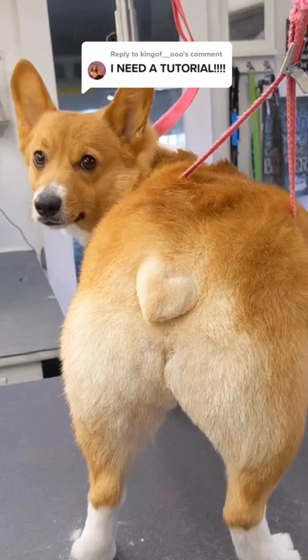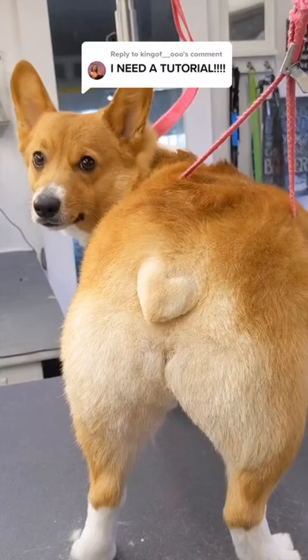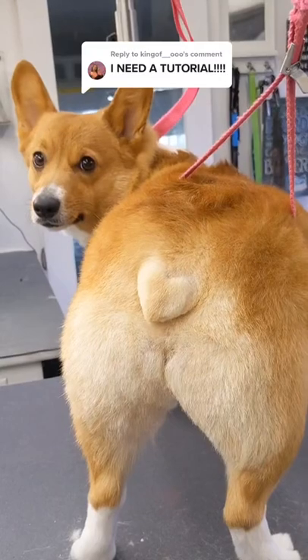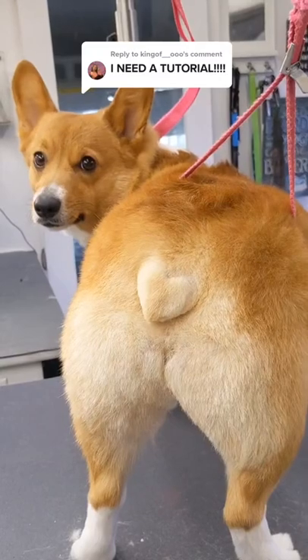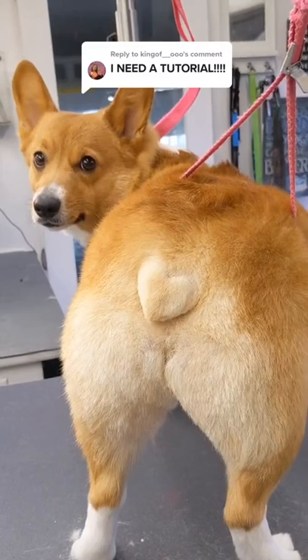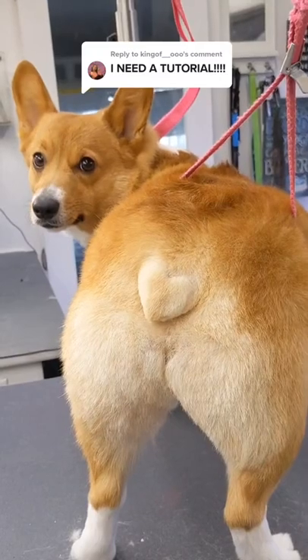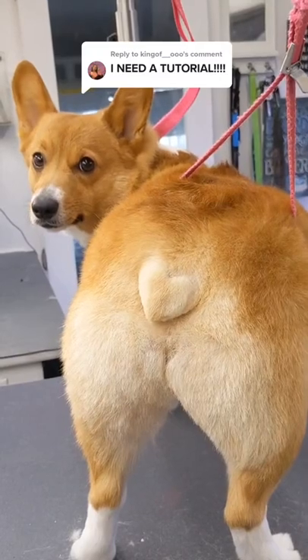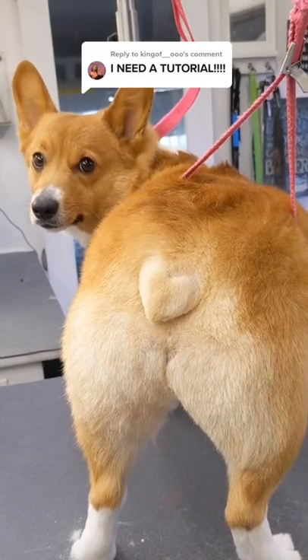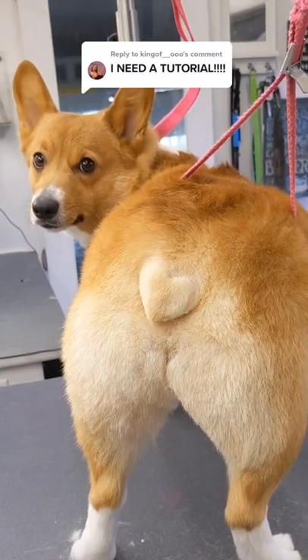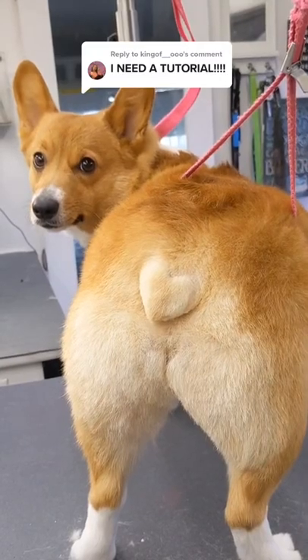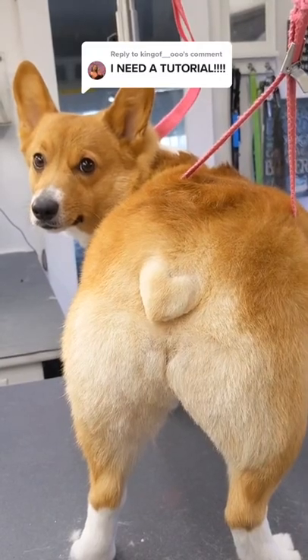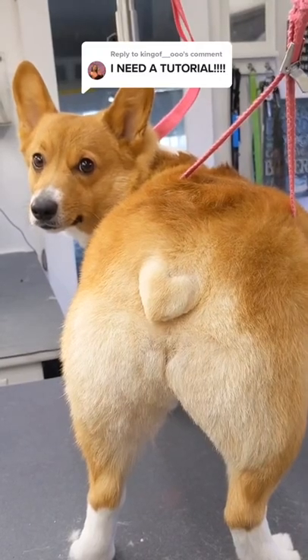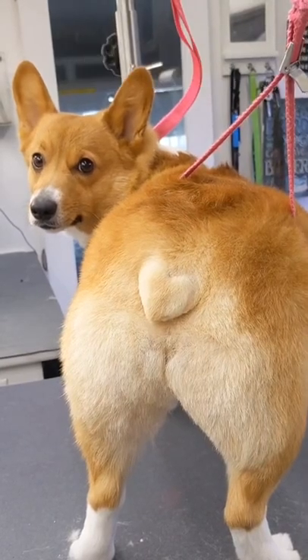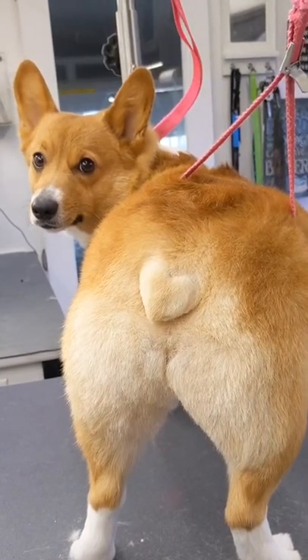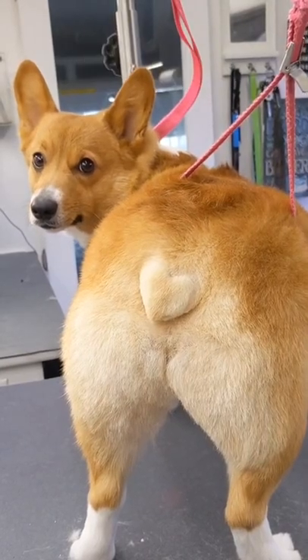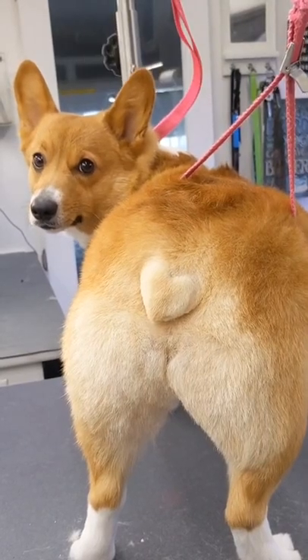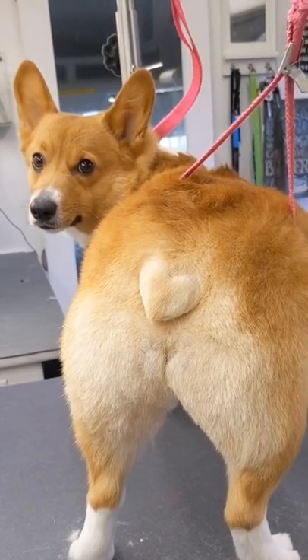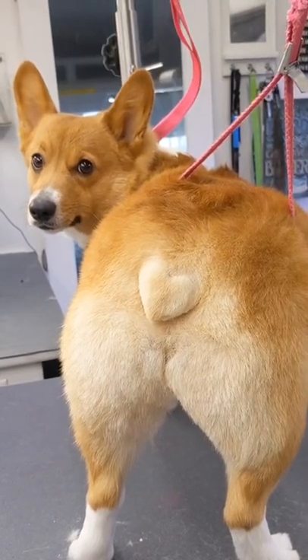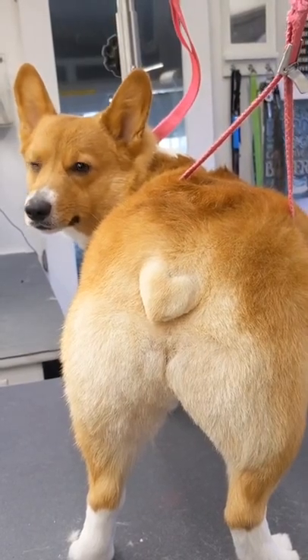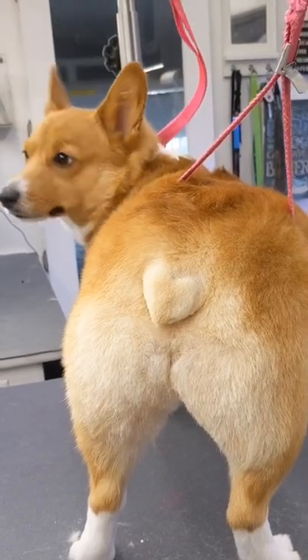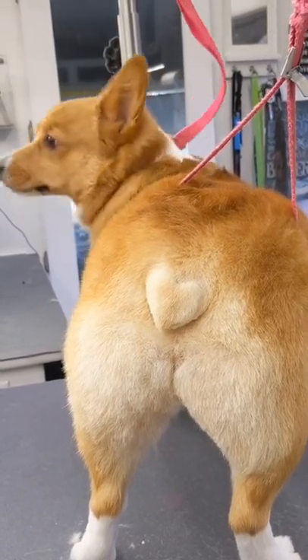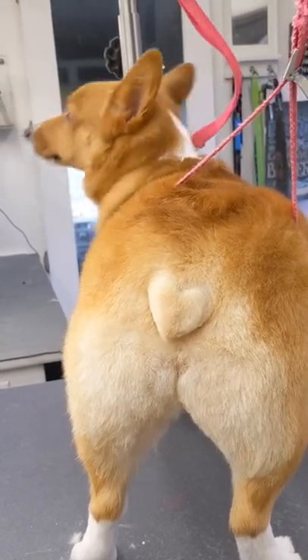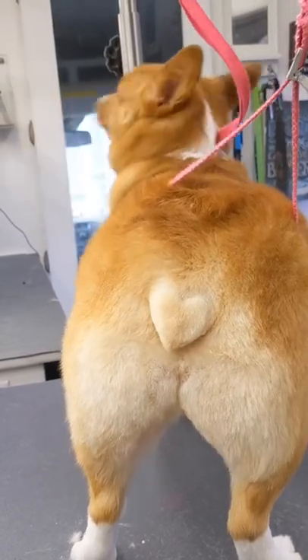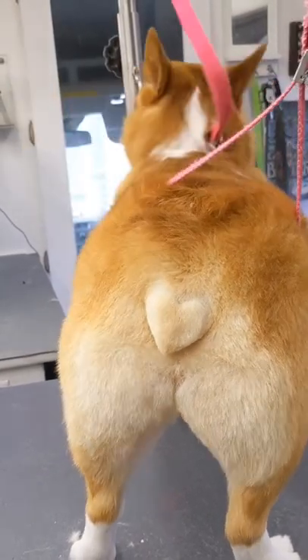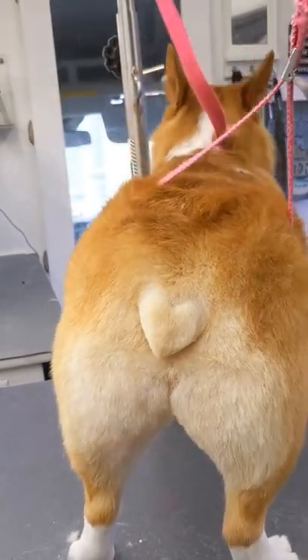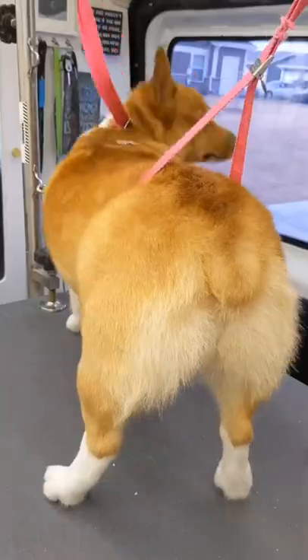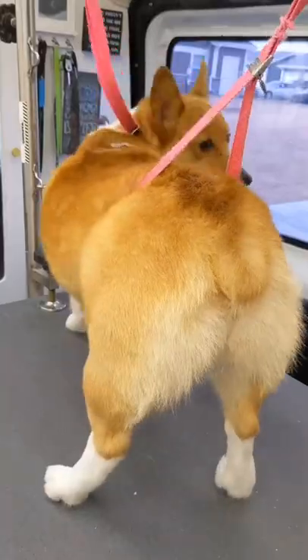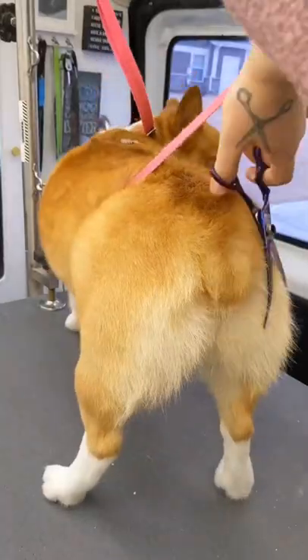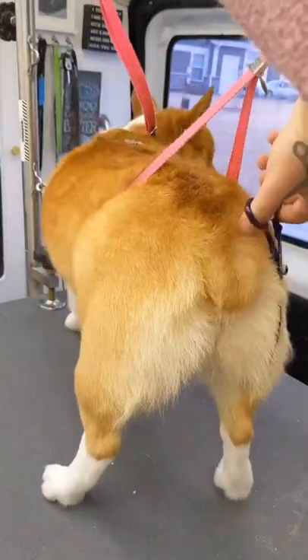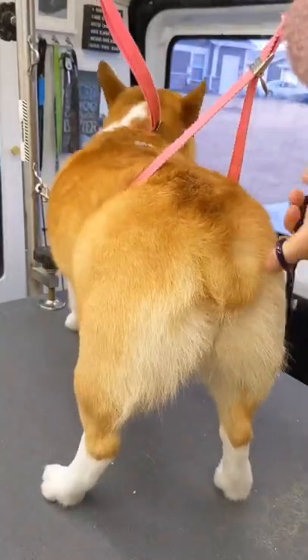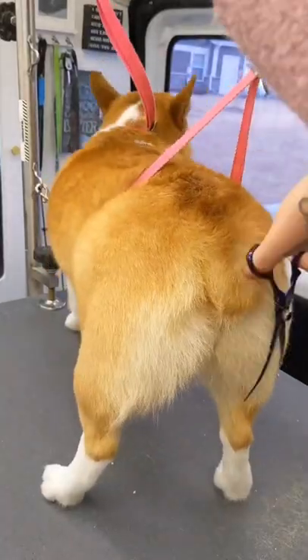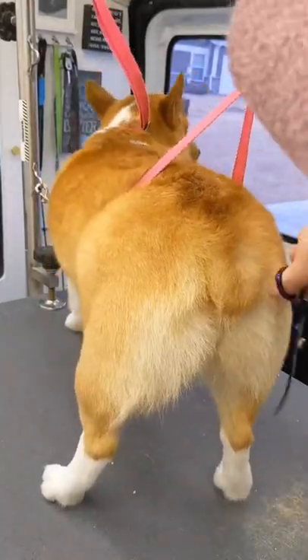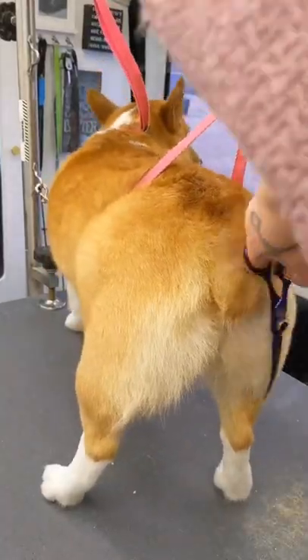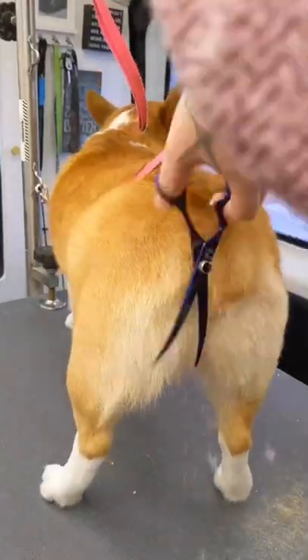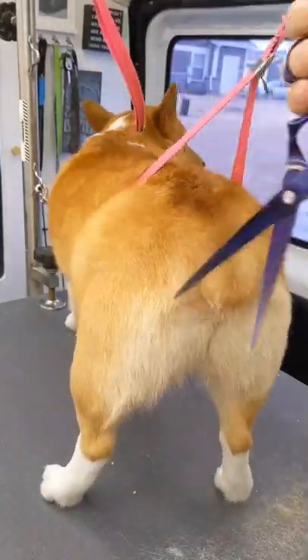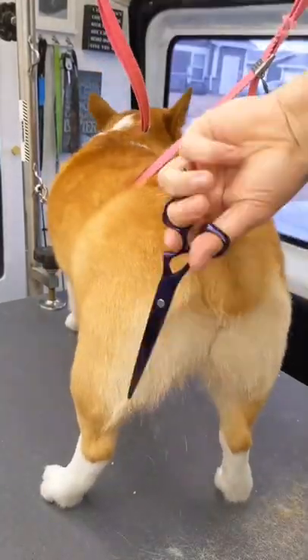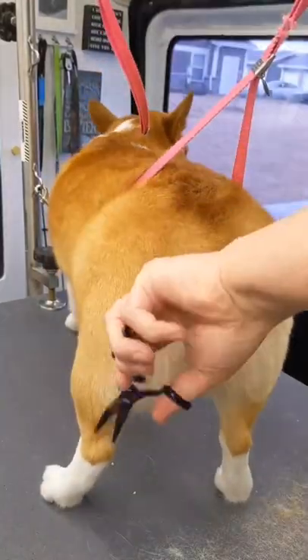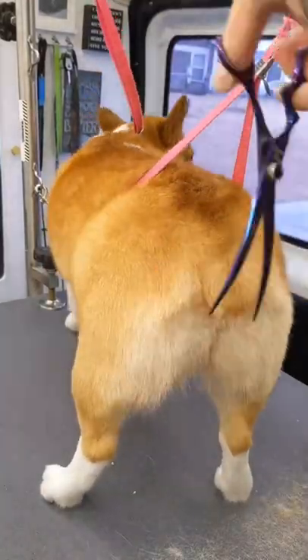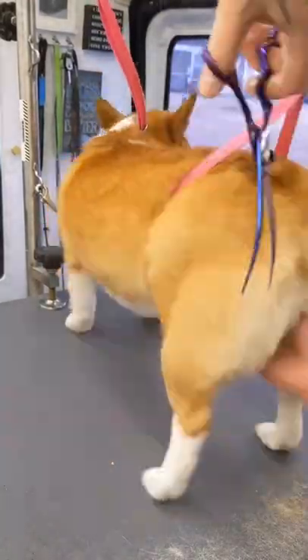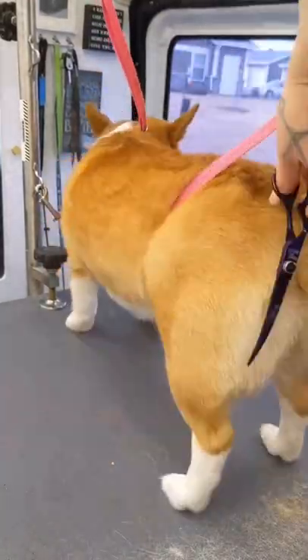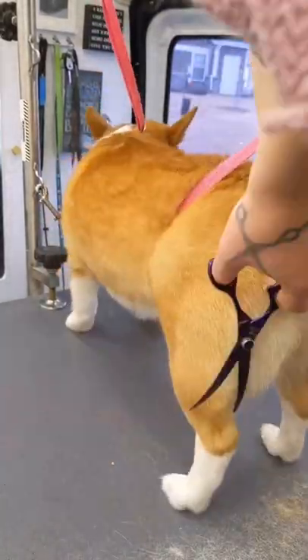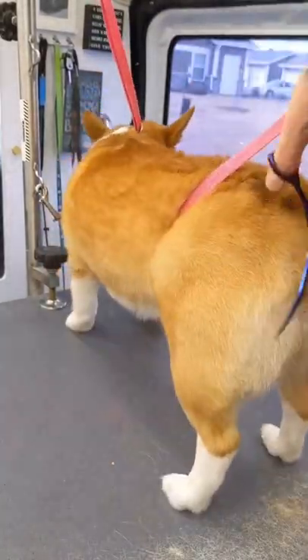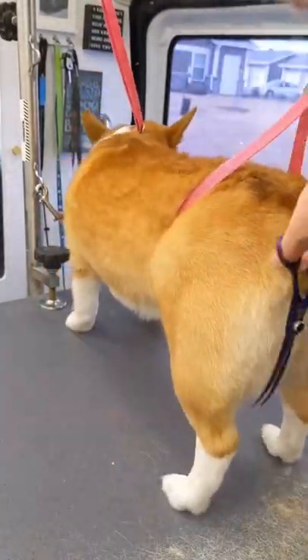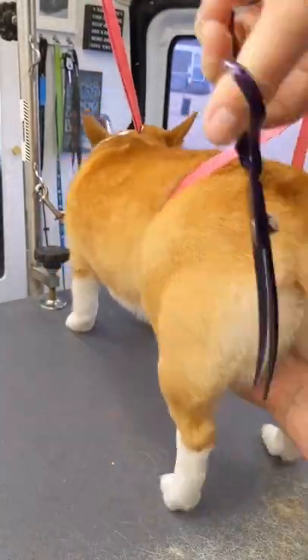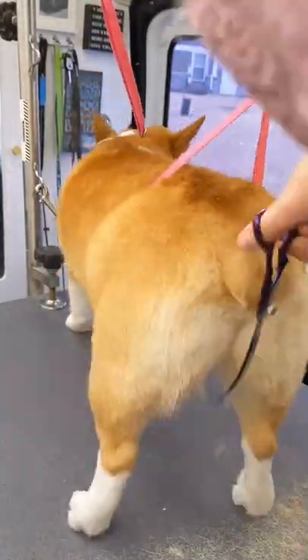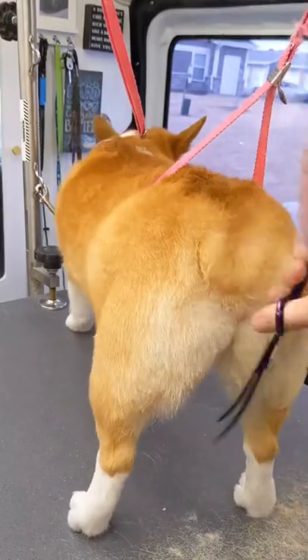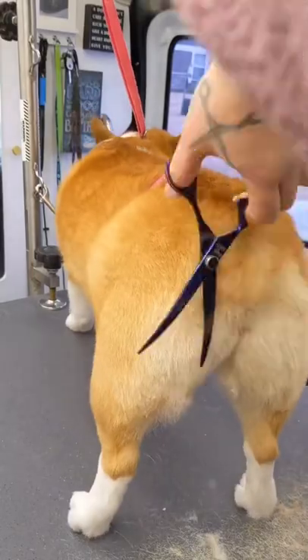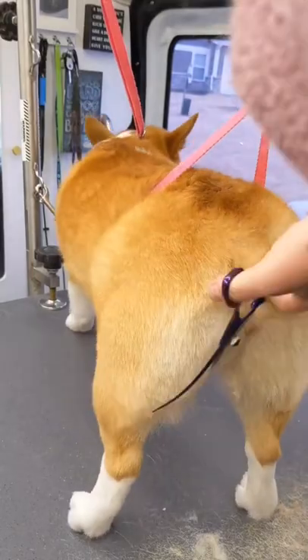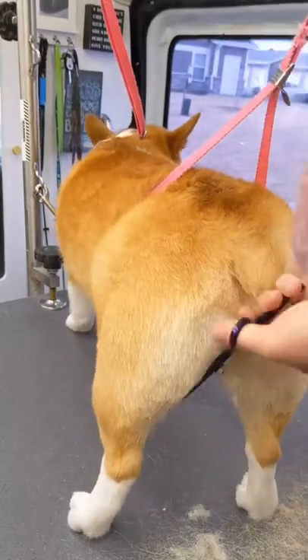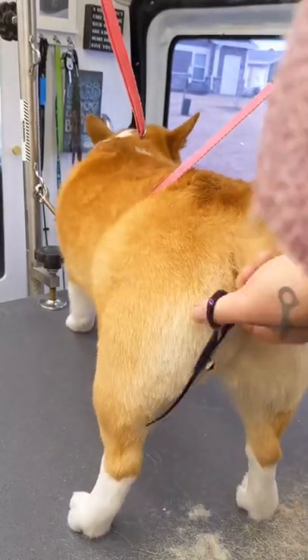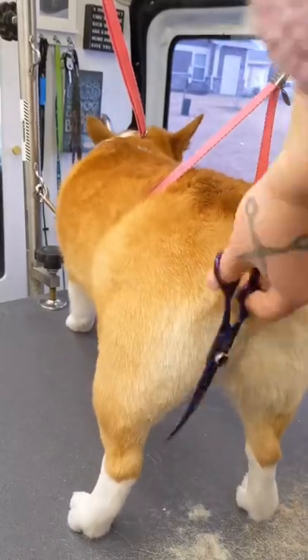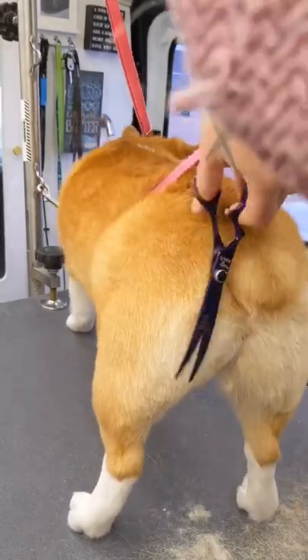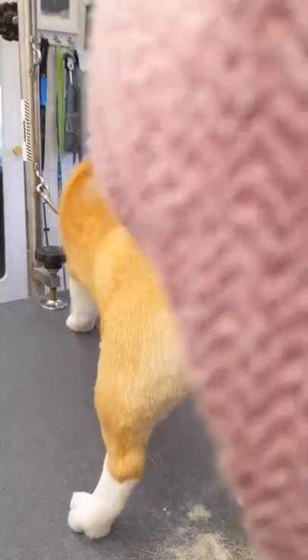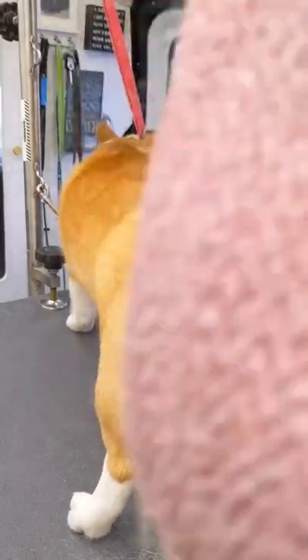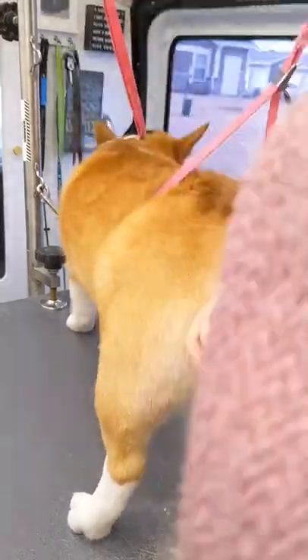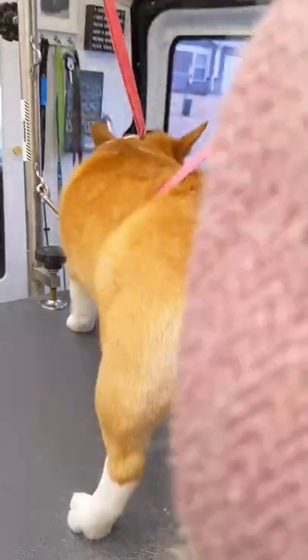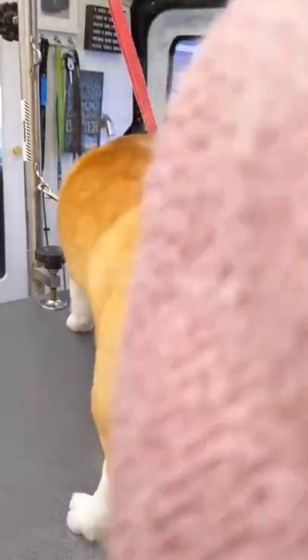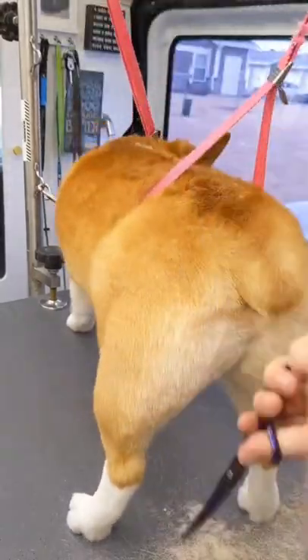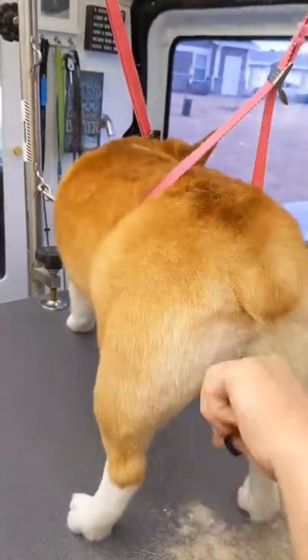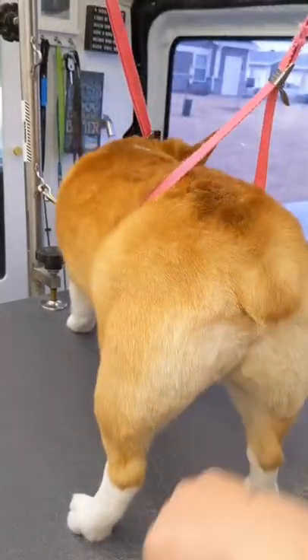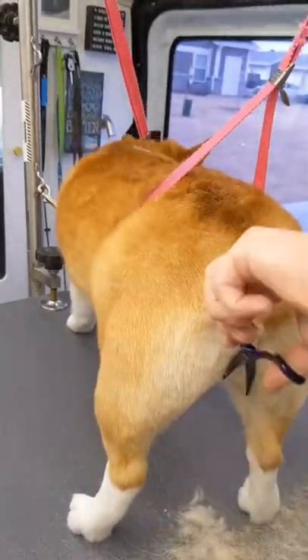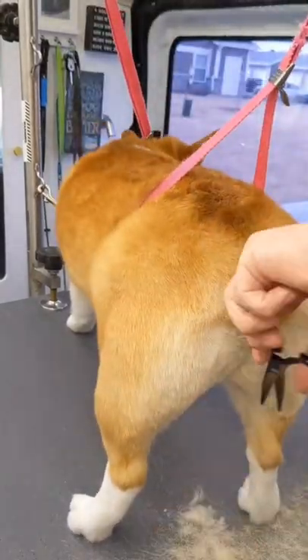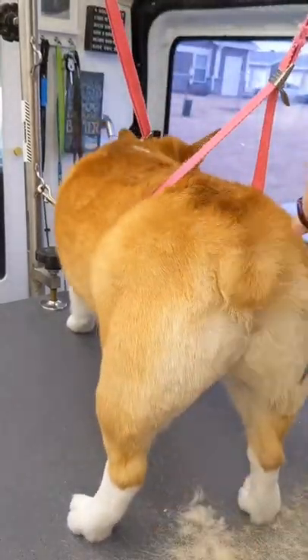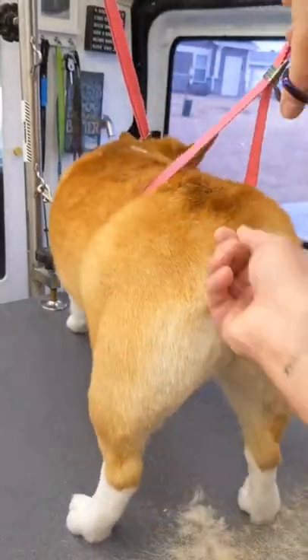The Corgi Heart Tail Tutorial! First things first, I round out her booty, making sure to get all the hair underneath her tail.